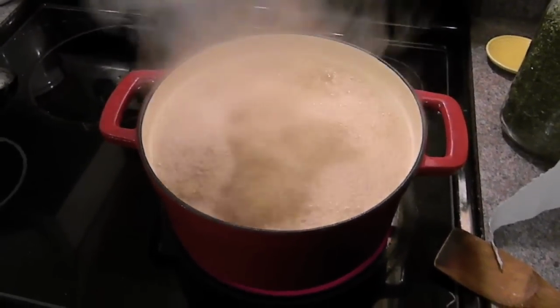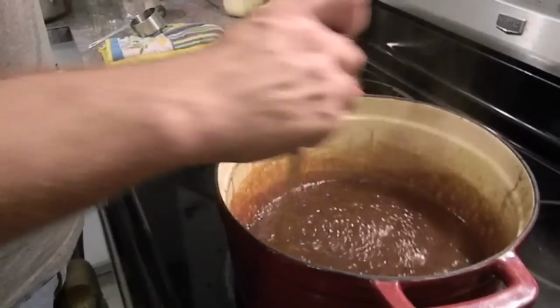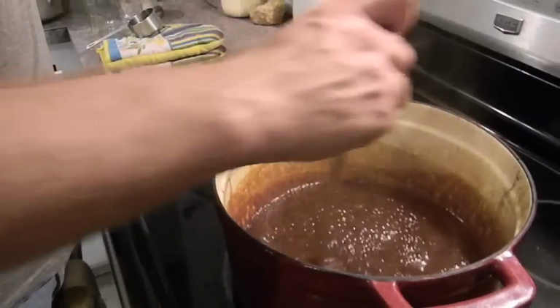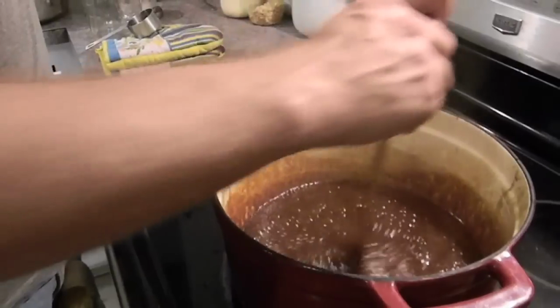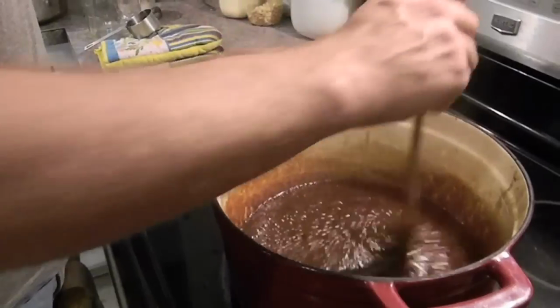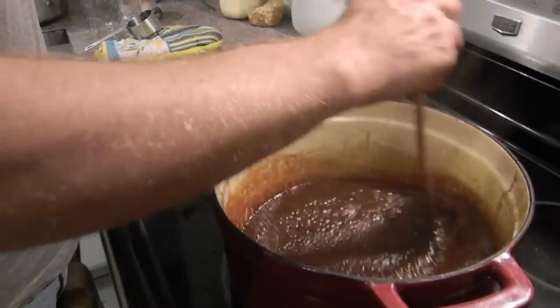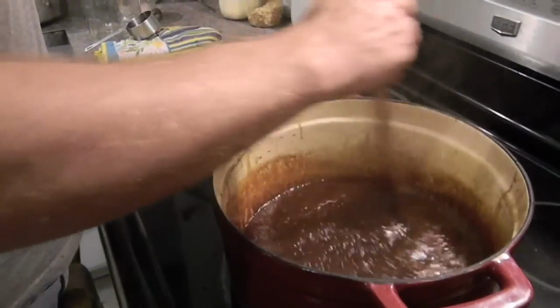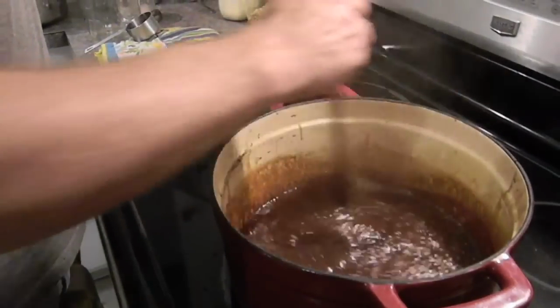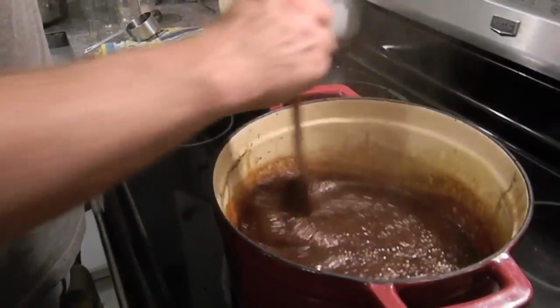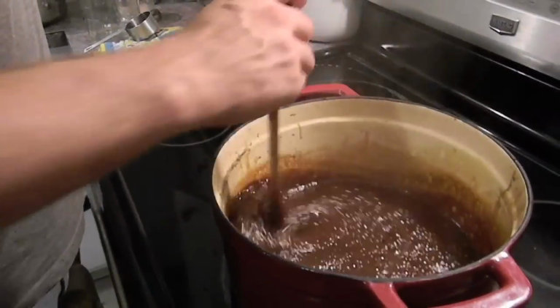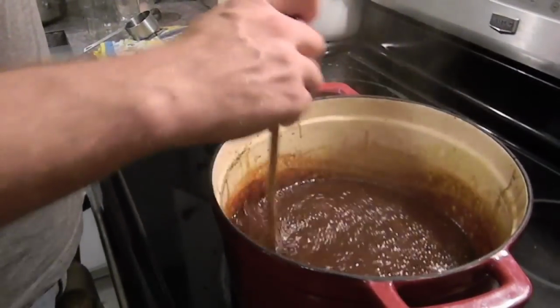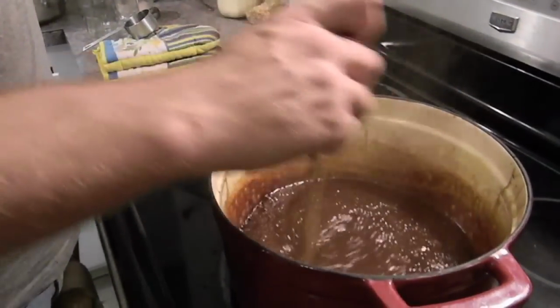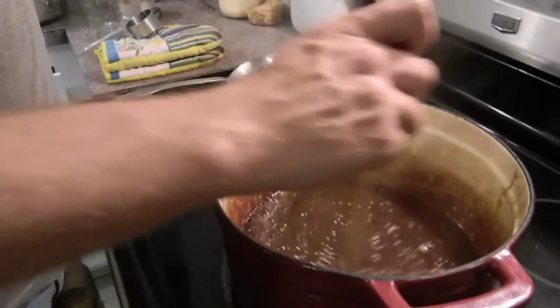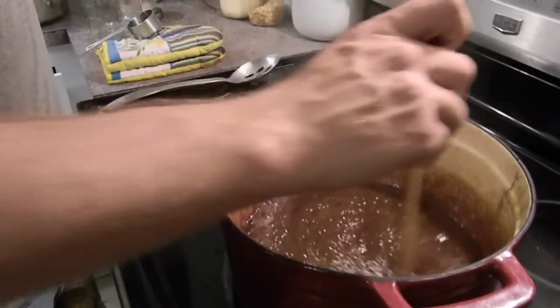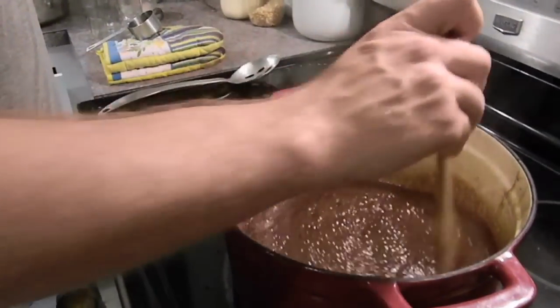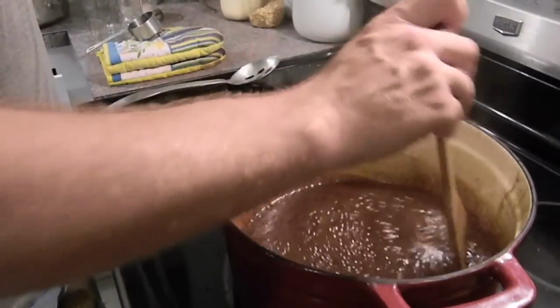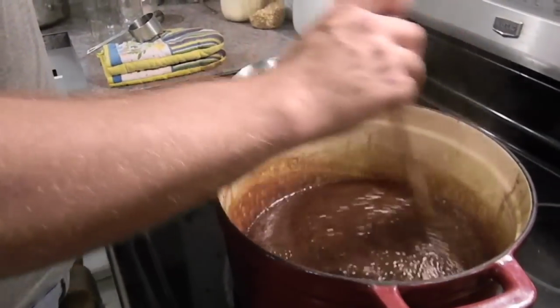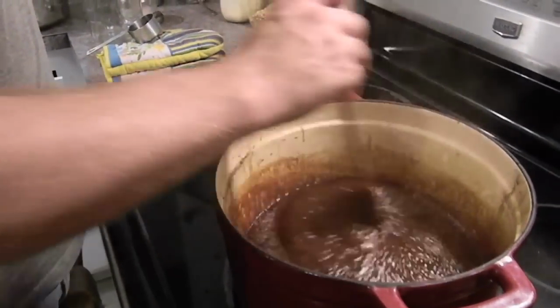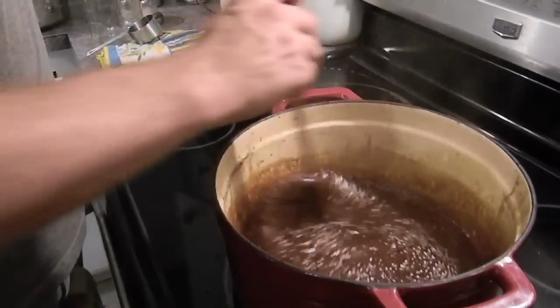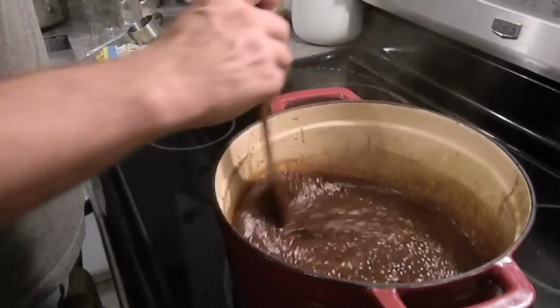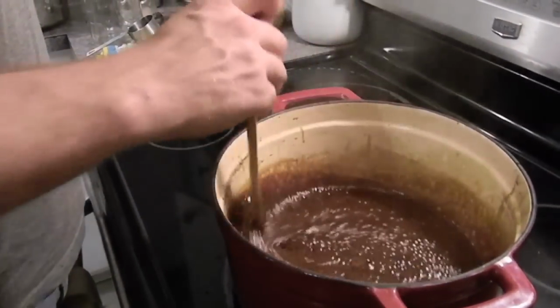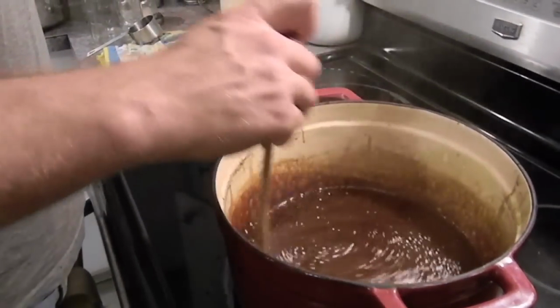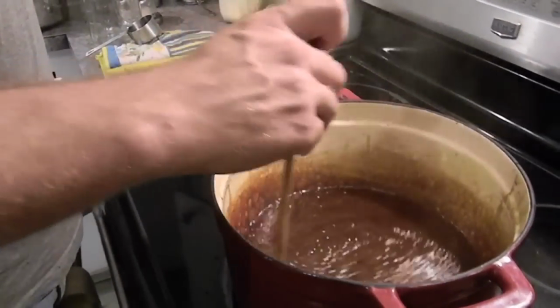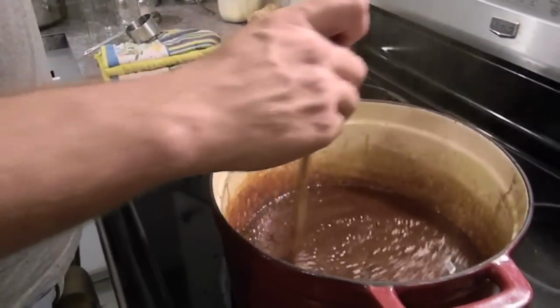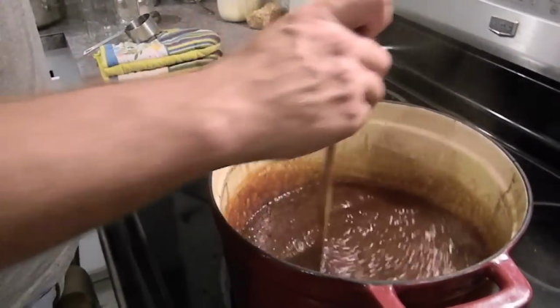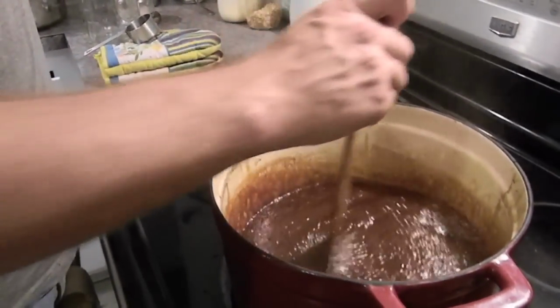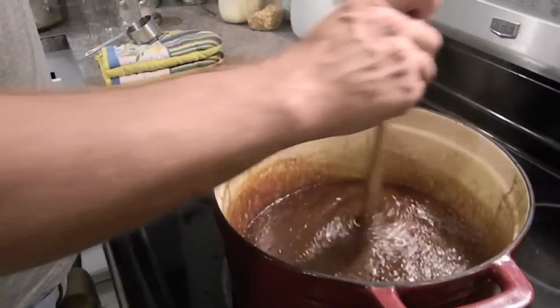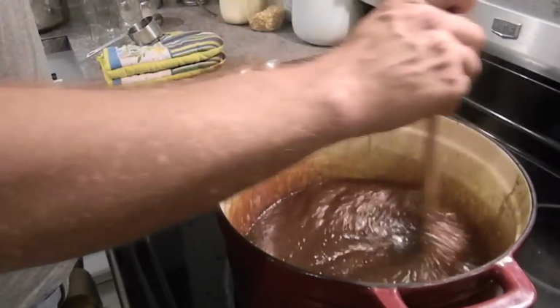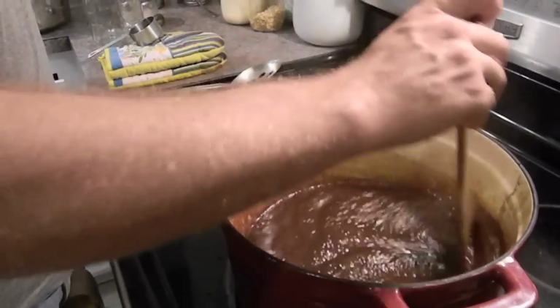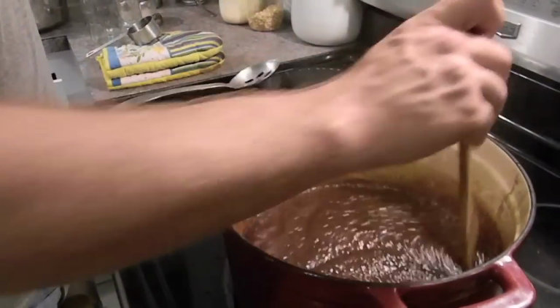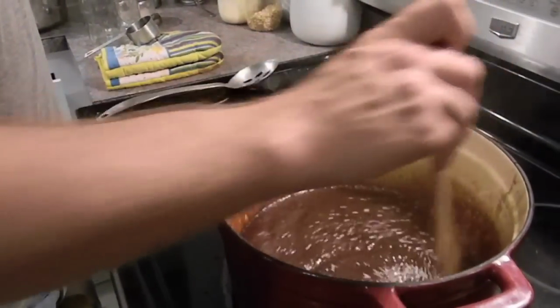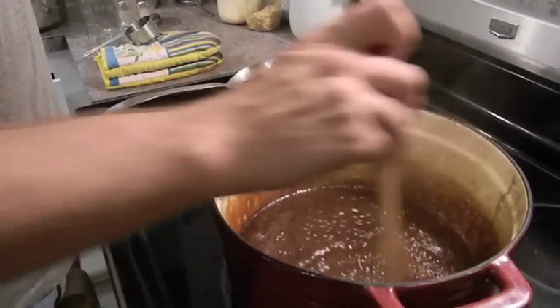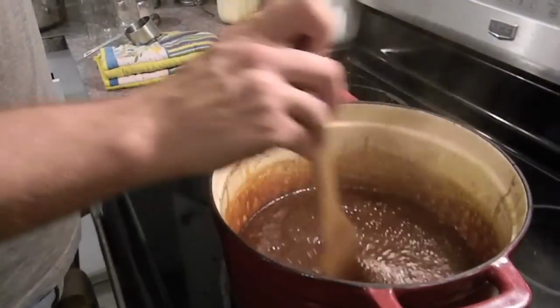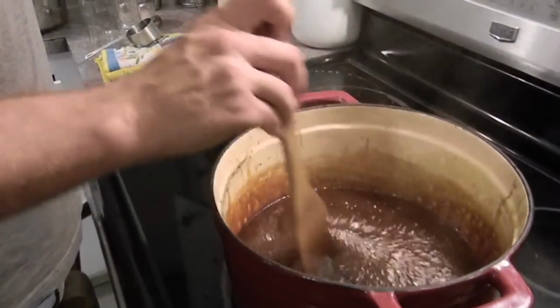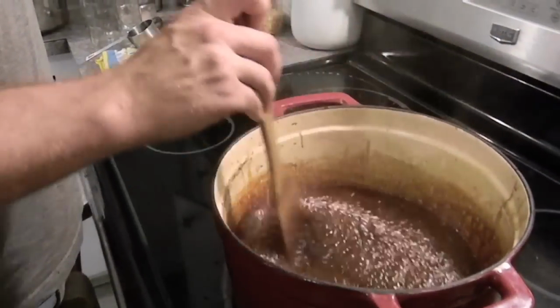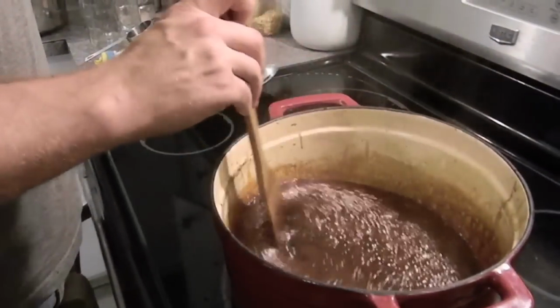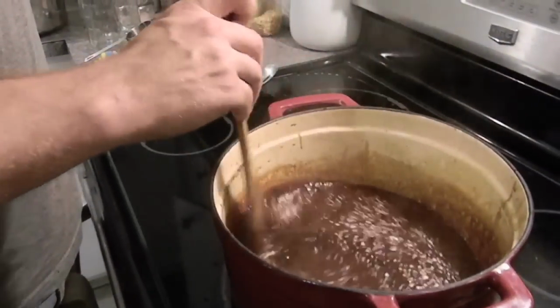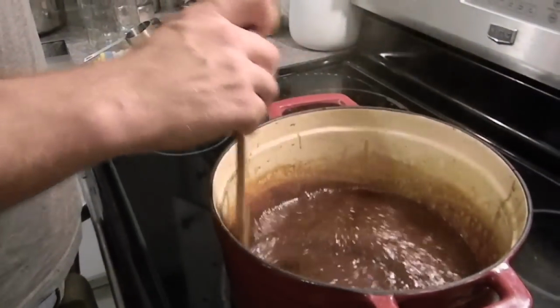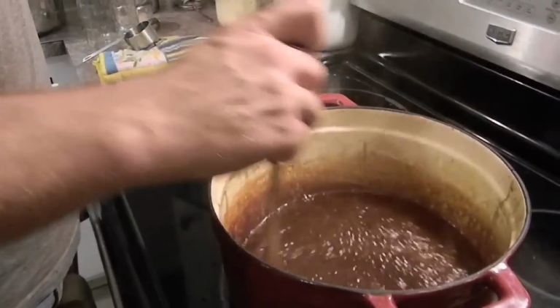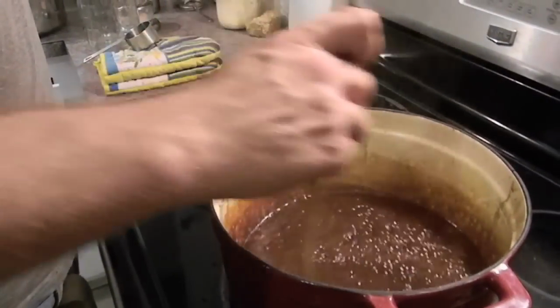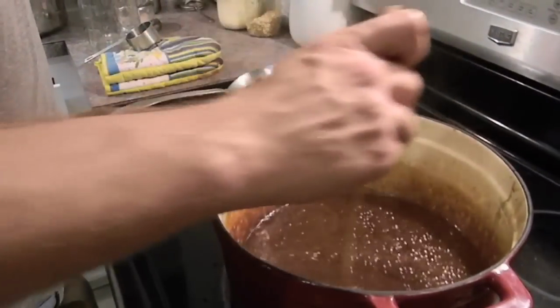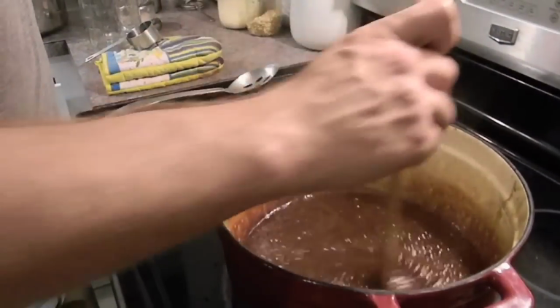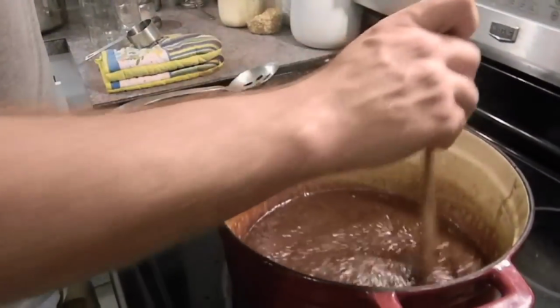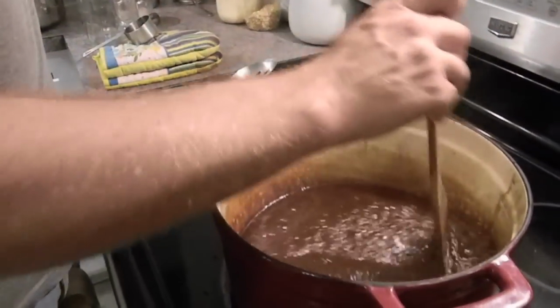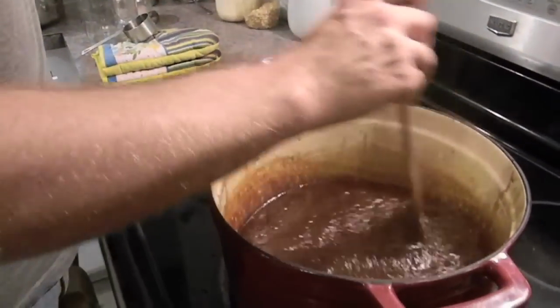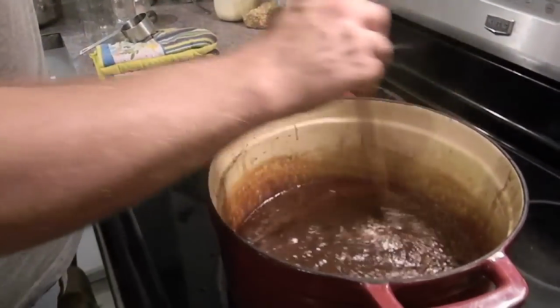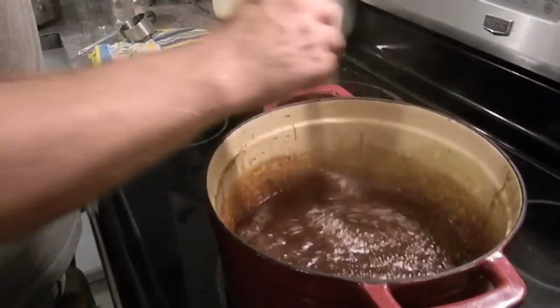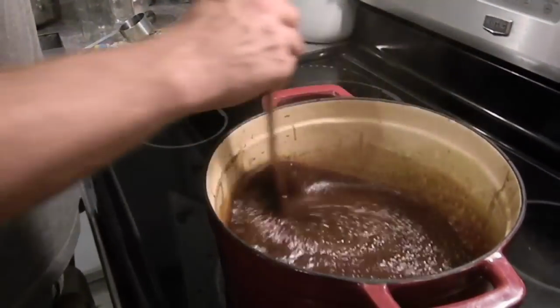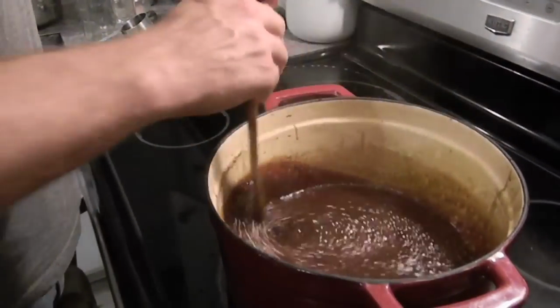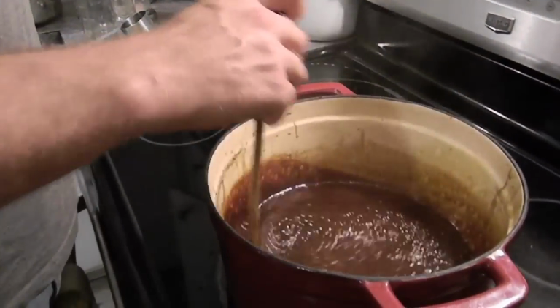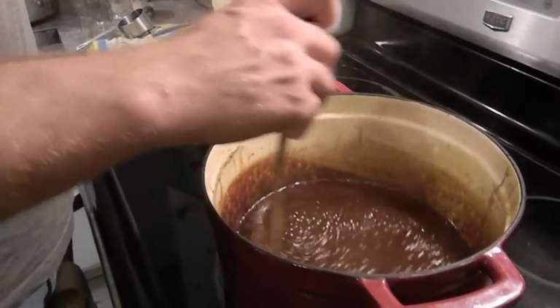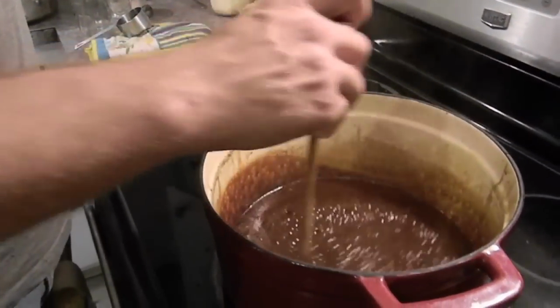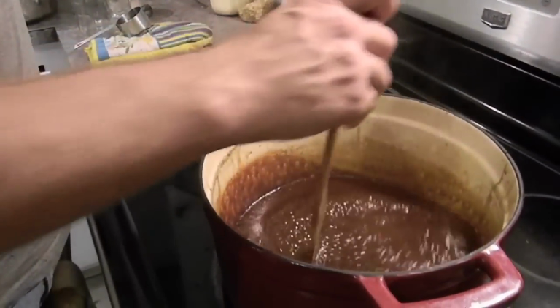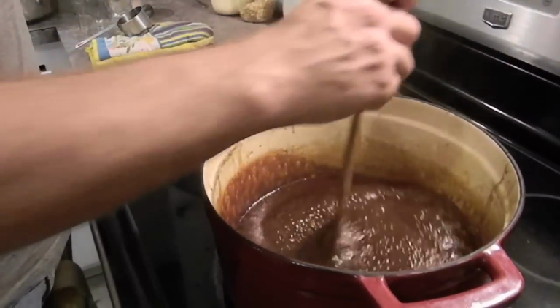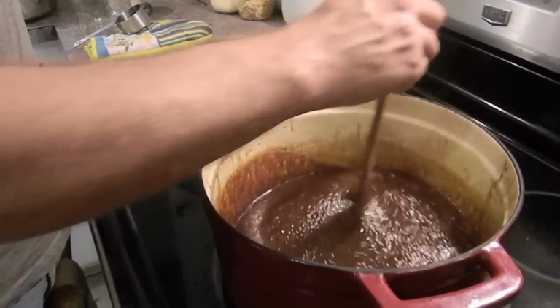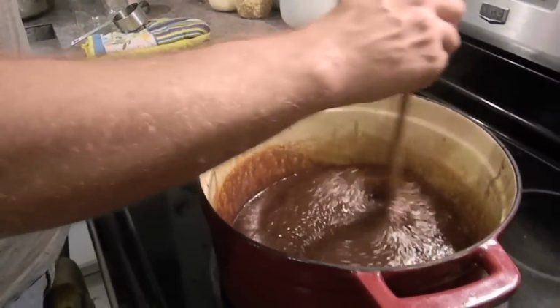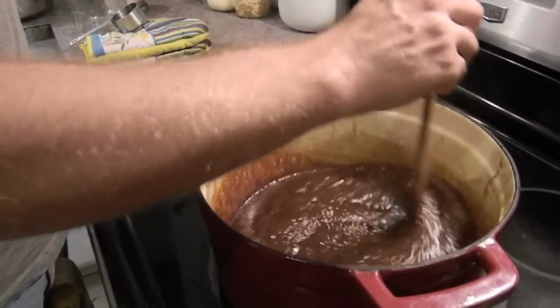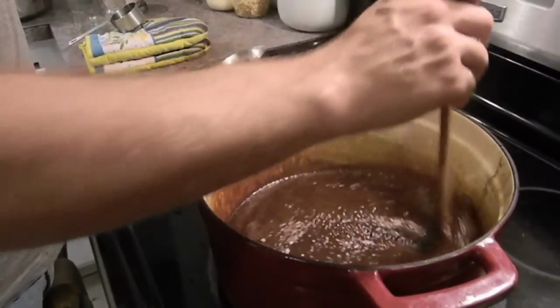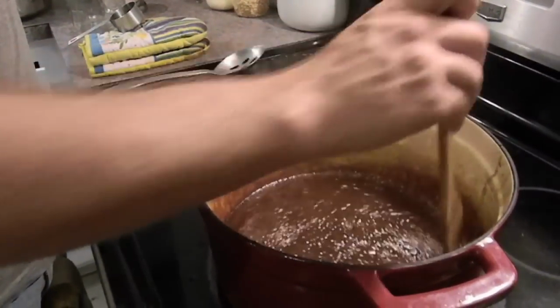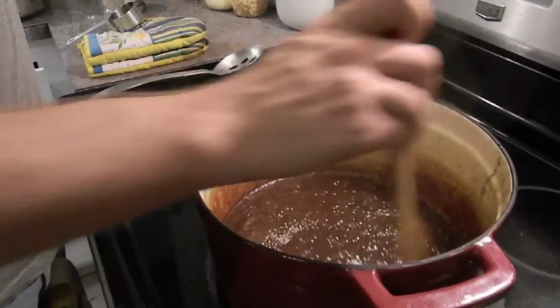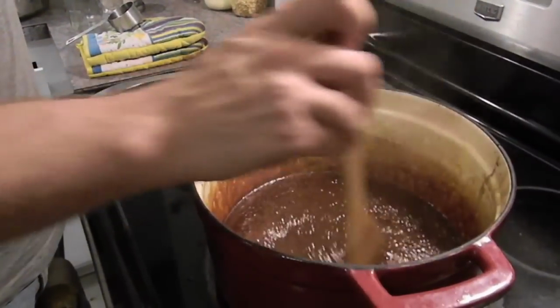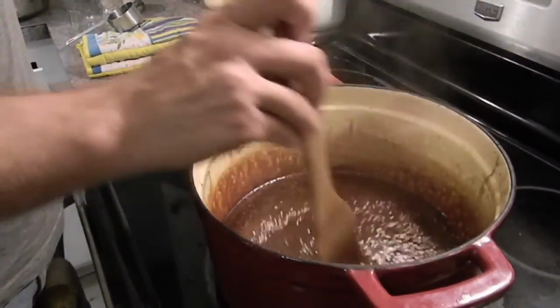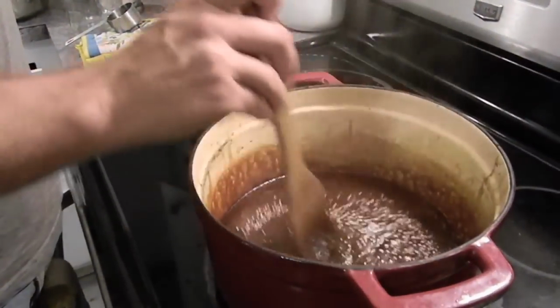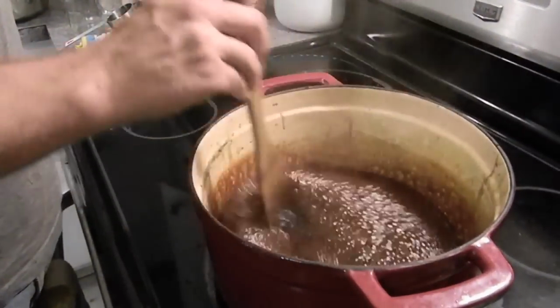This is where it's setting up a bit of syrup and you can see how the bubbles are starting to get foamy, and then we're going to pour this off into a jar in a minute here.